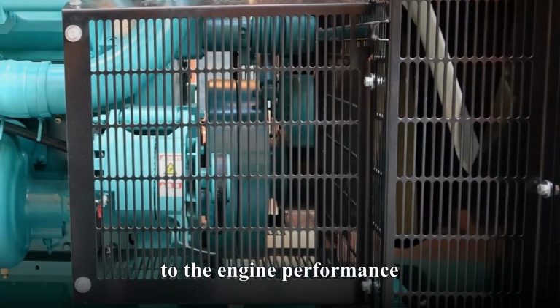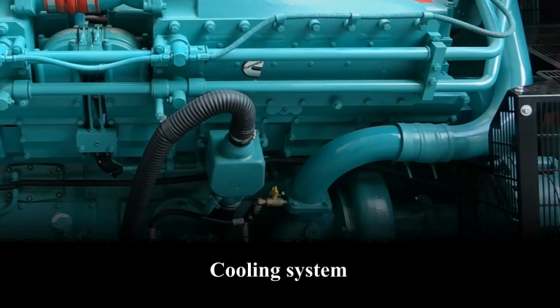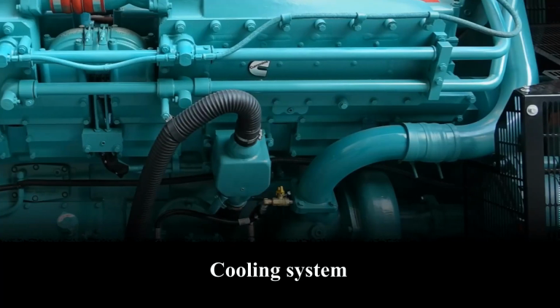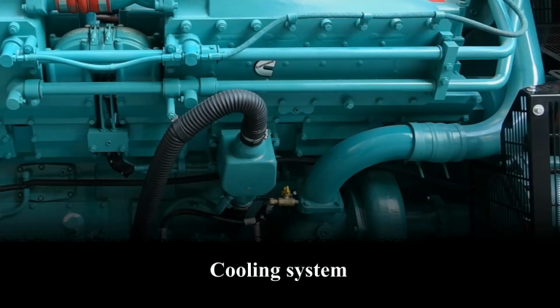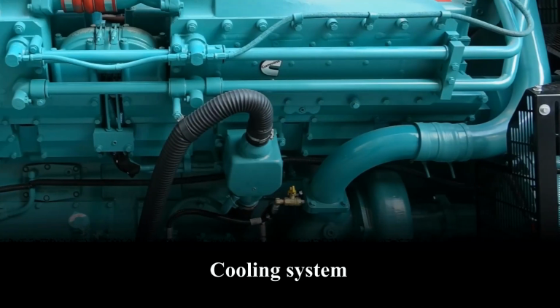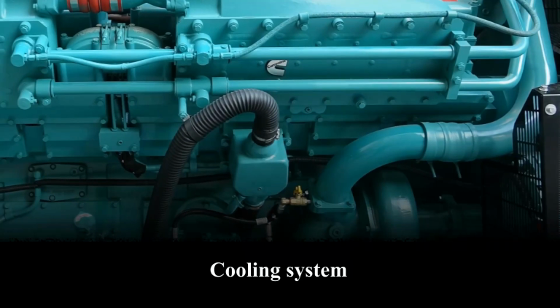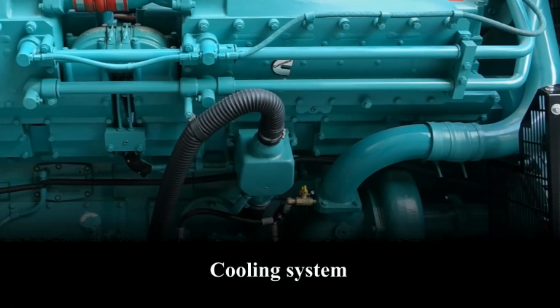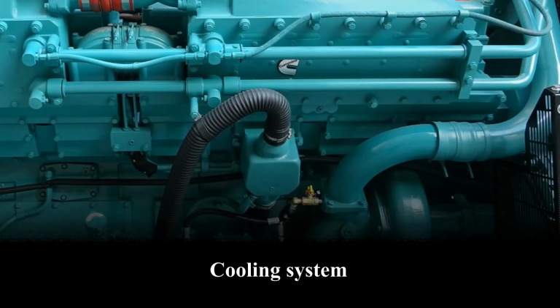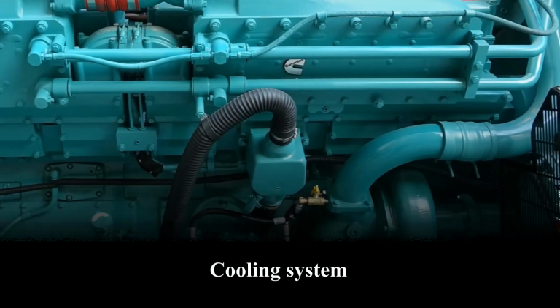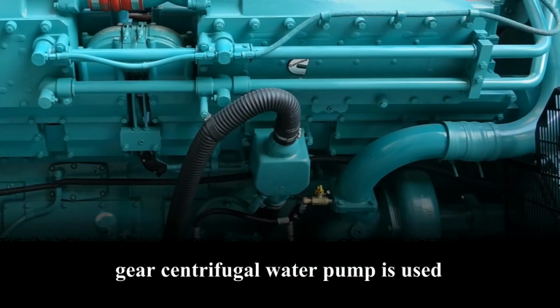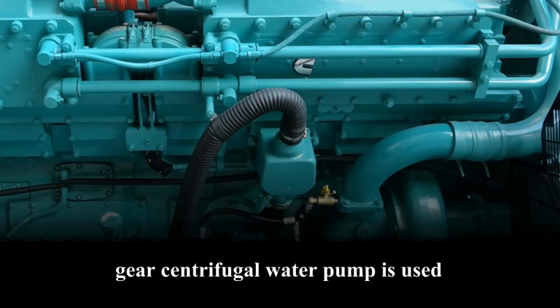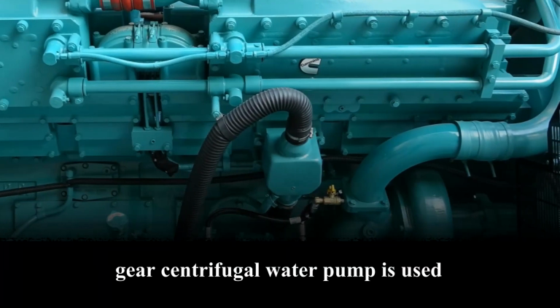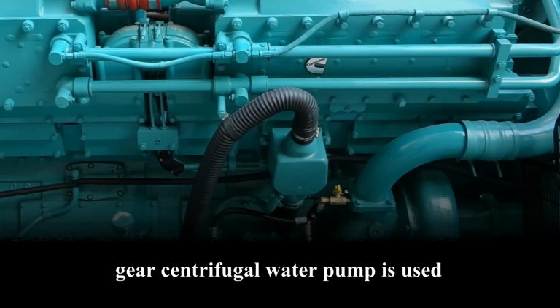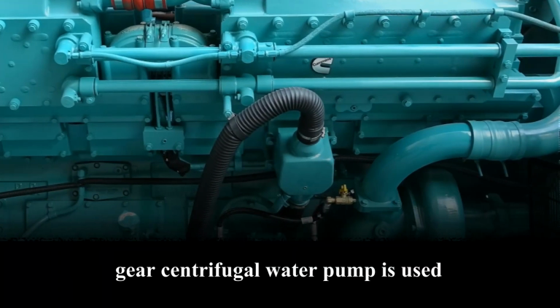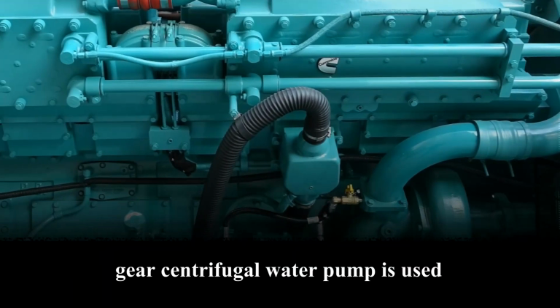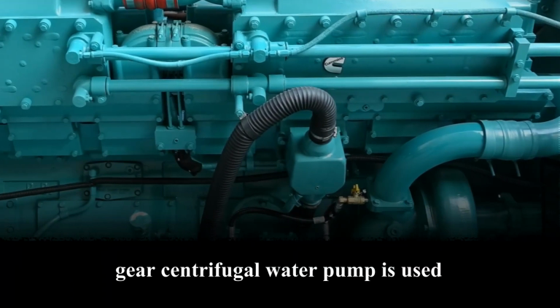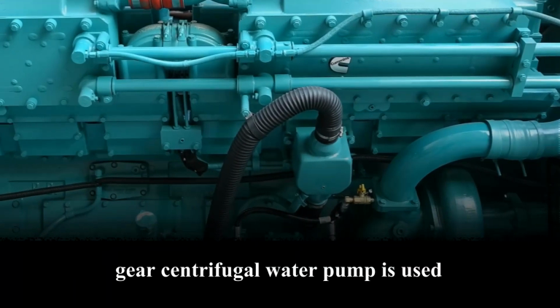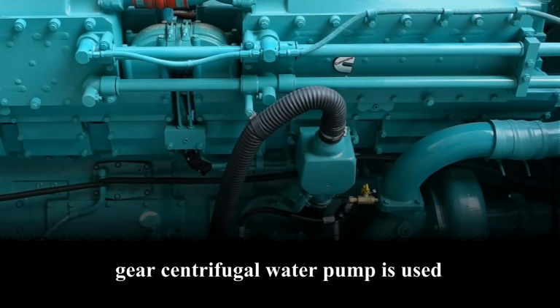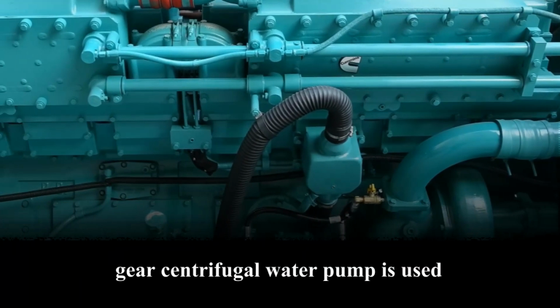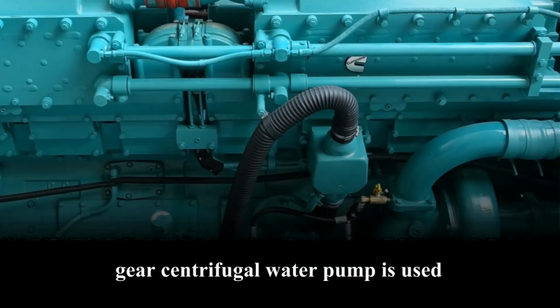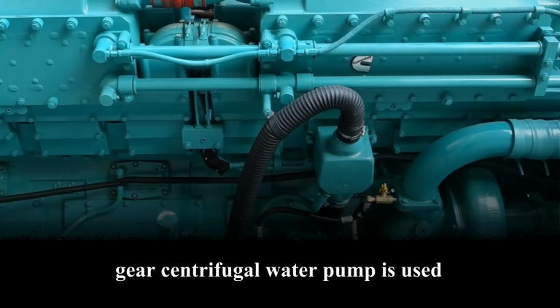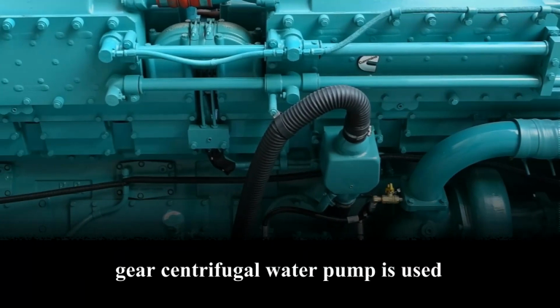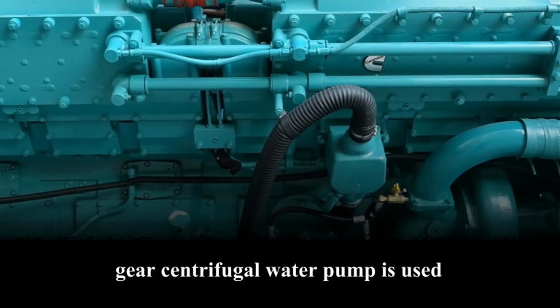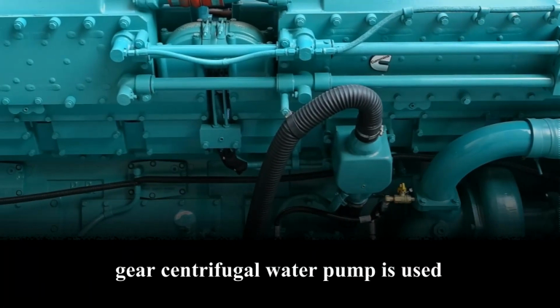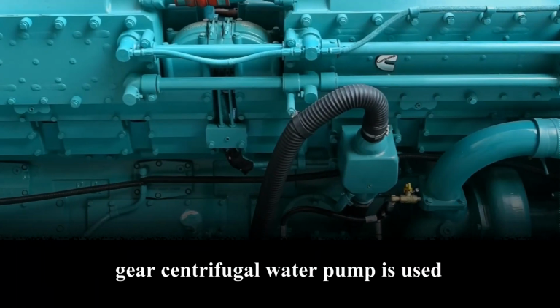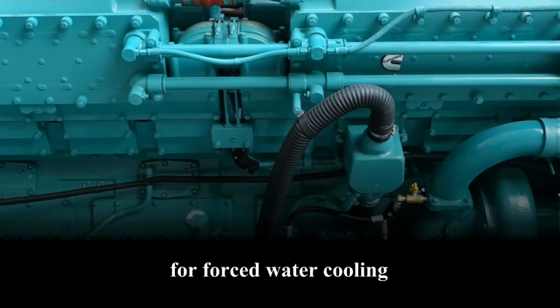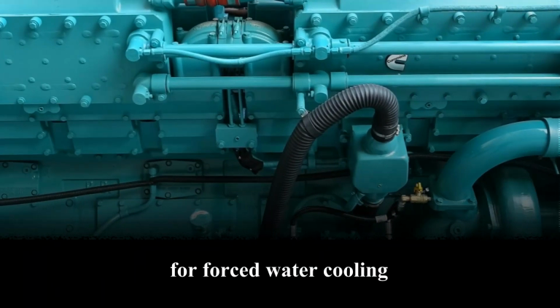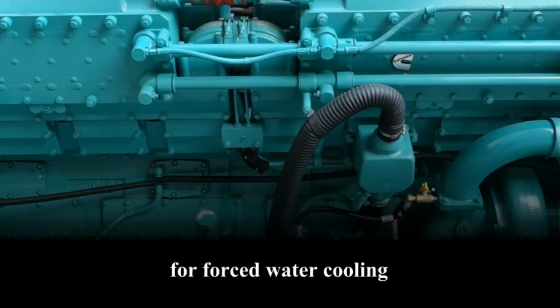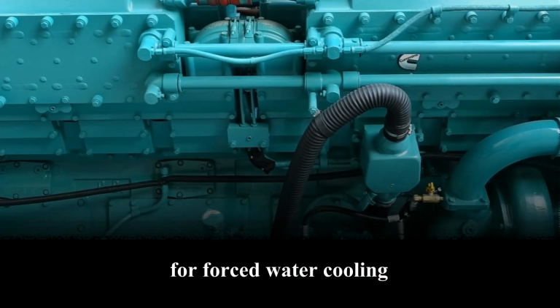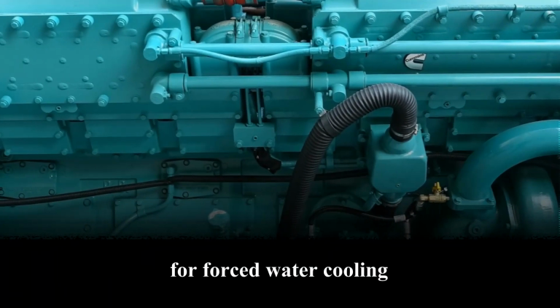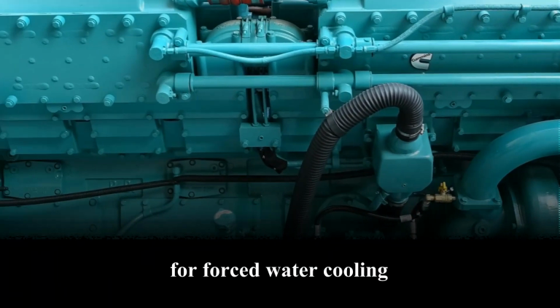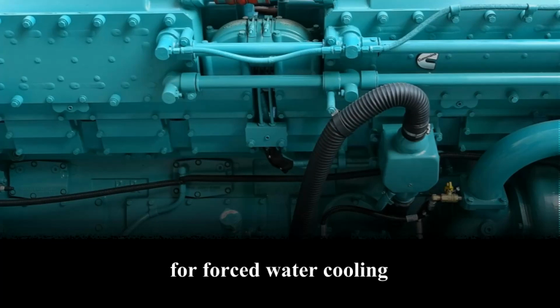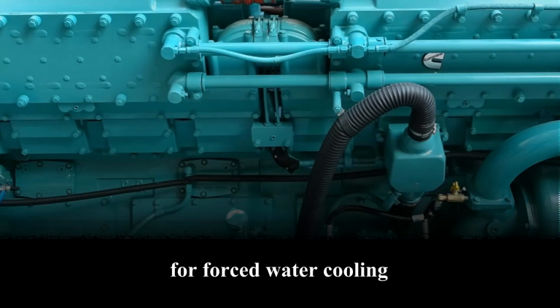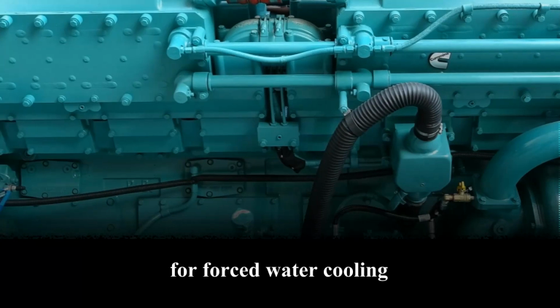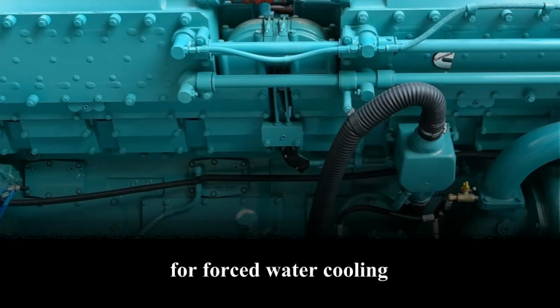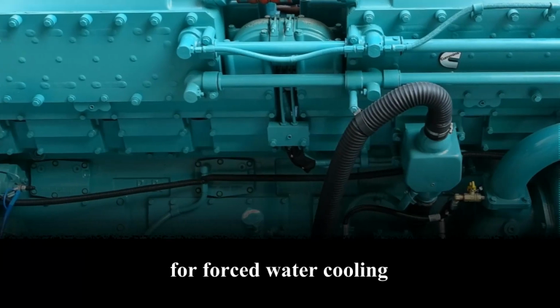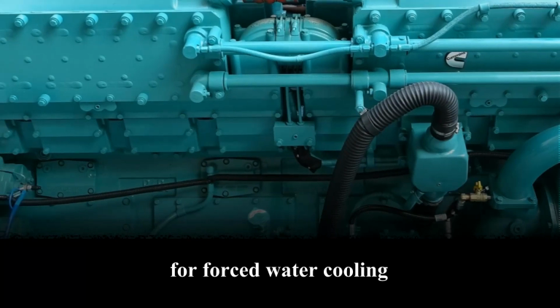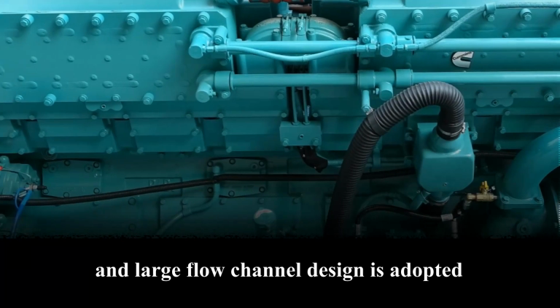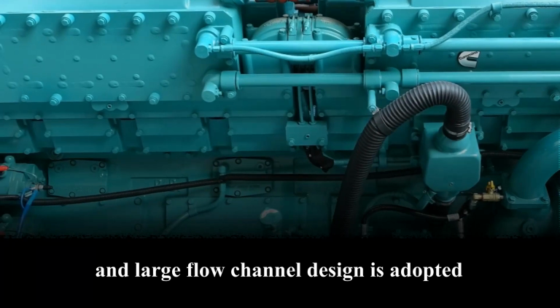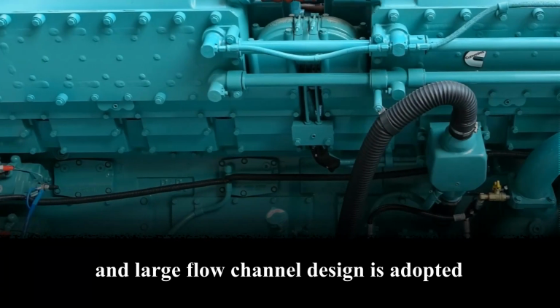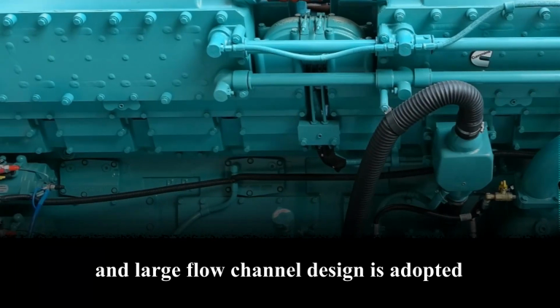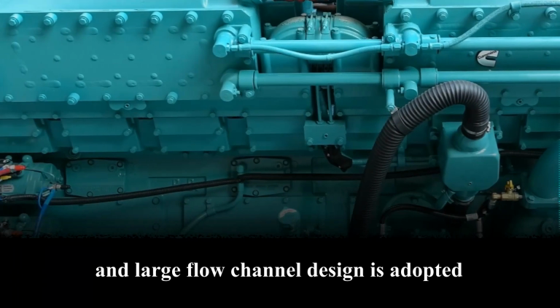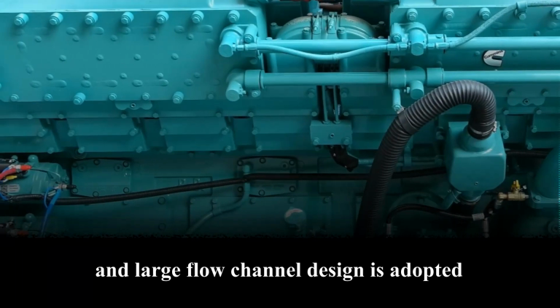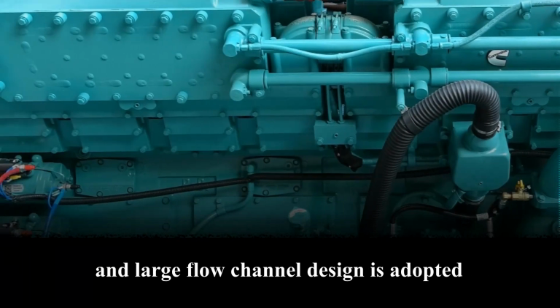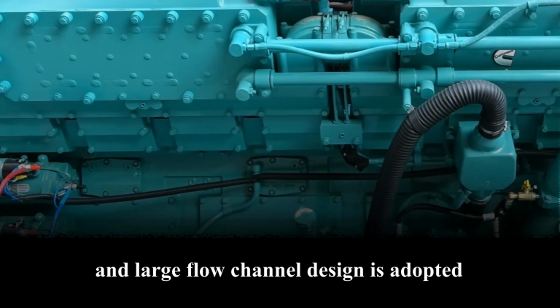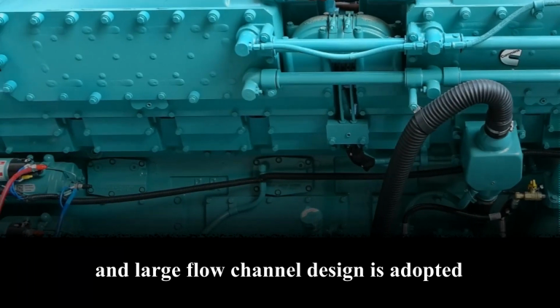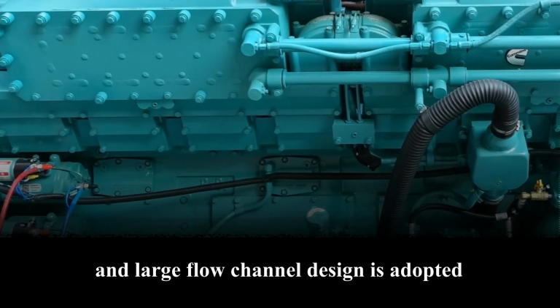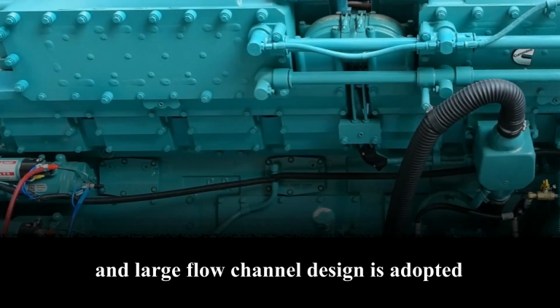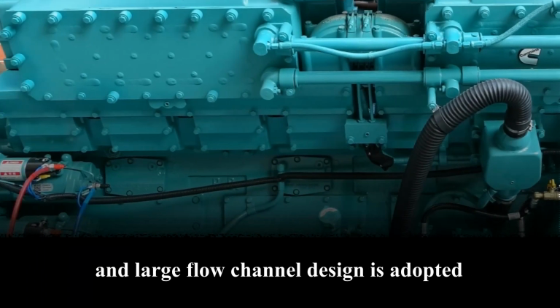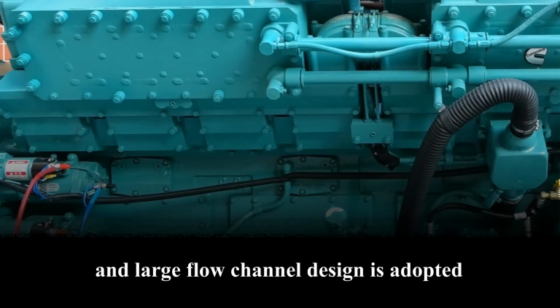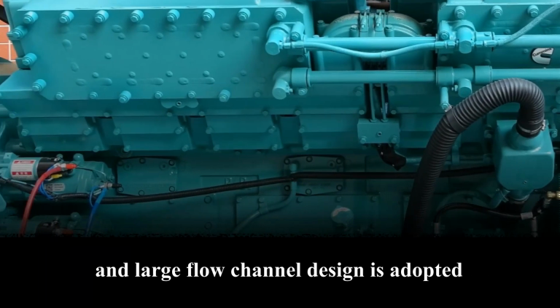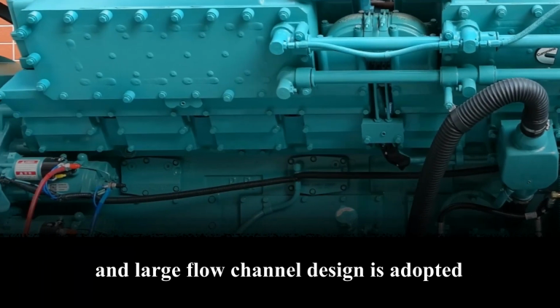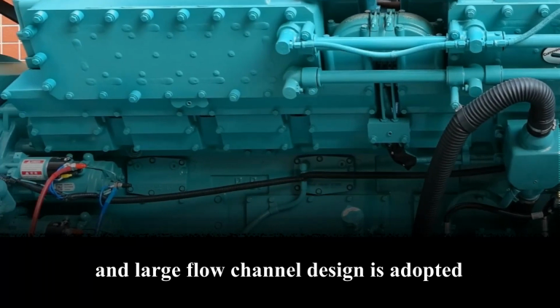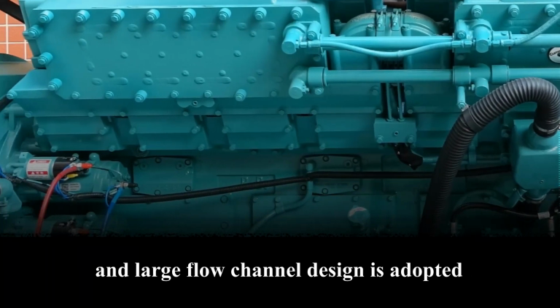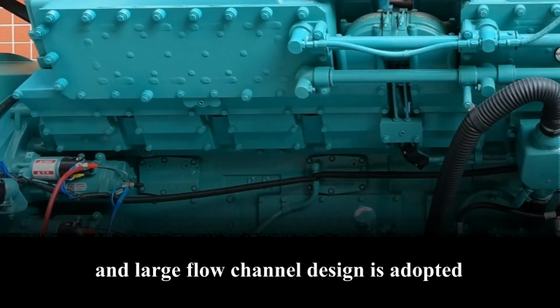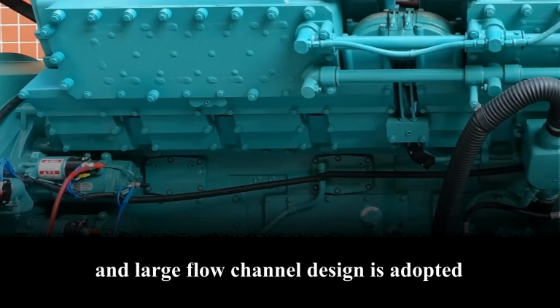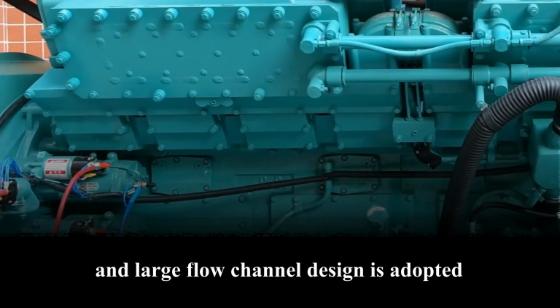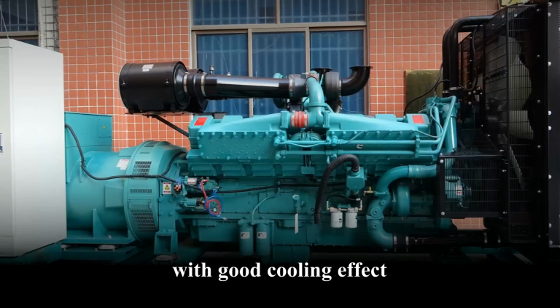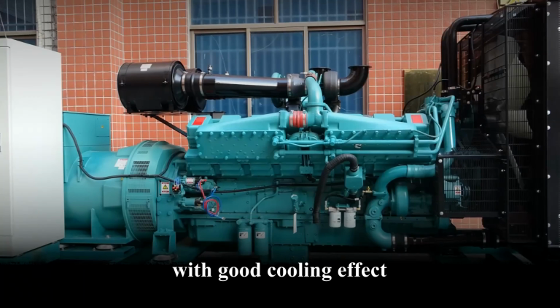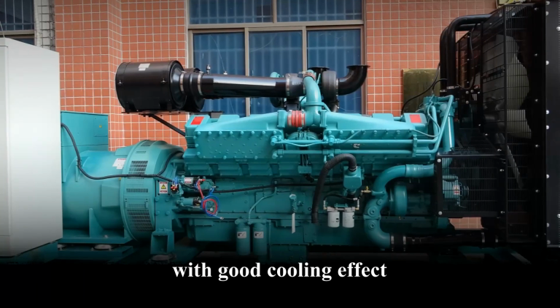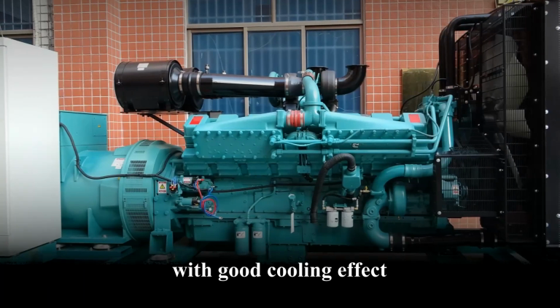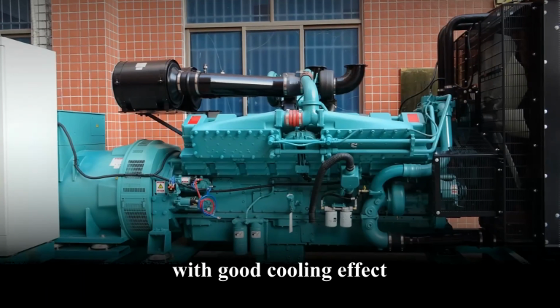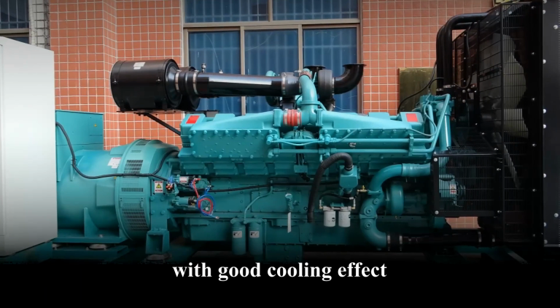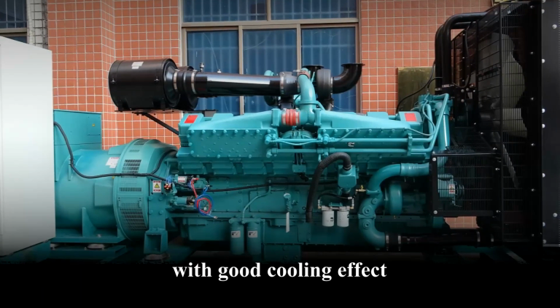Cooling system: a centrifugal water pump is used for forced water cooling, and a large flow channel design is adopted, with good cooling effect.